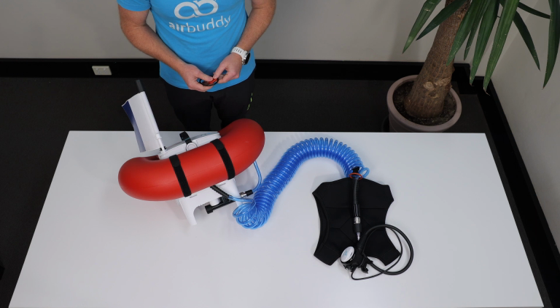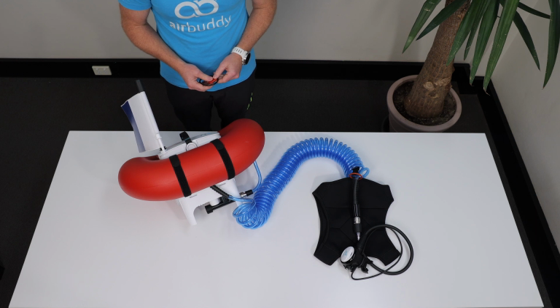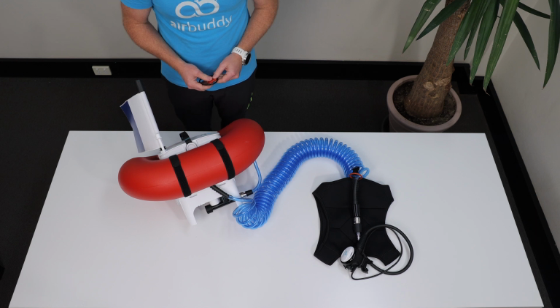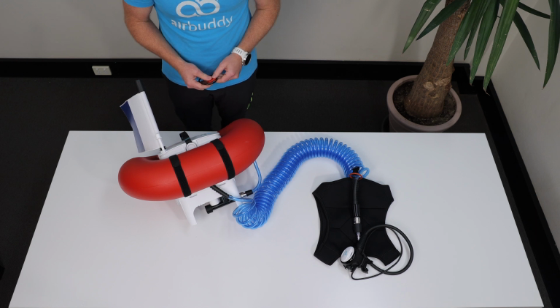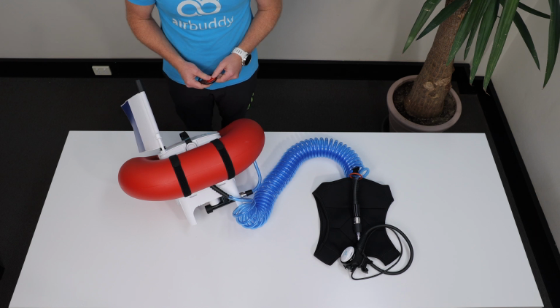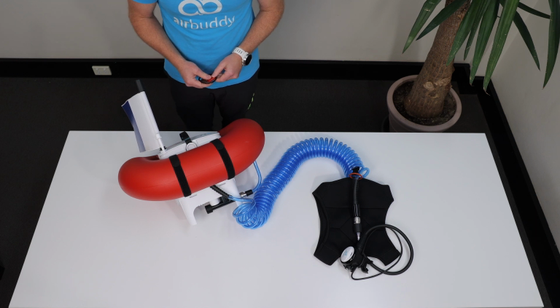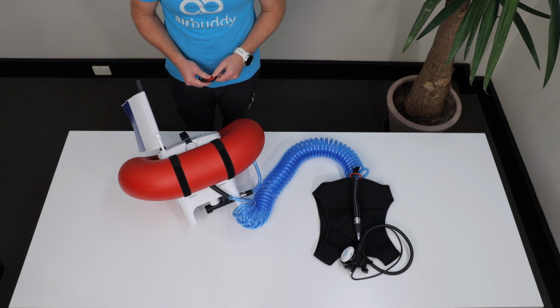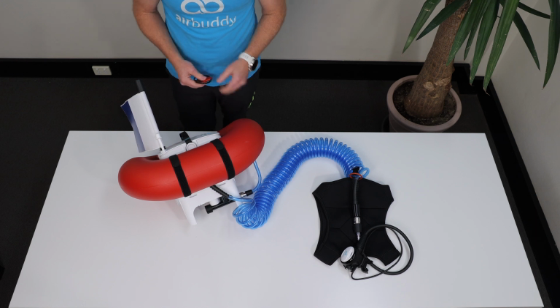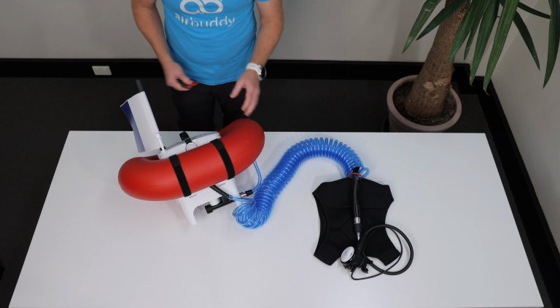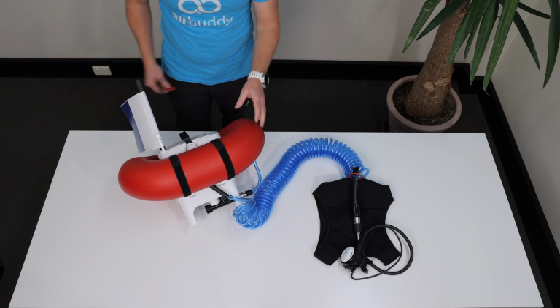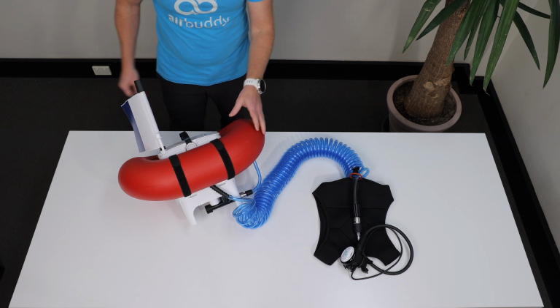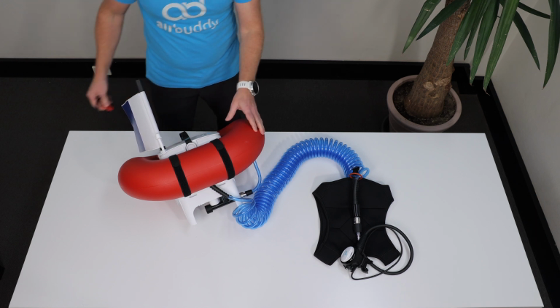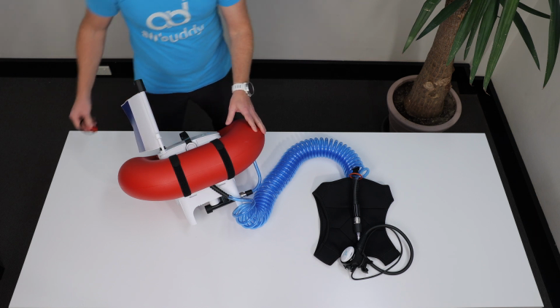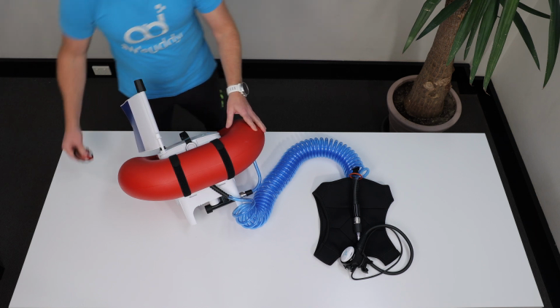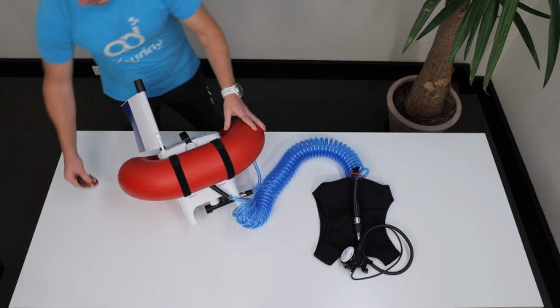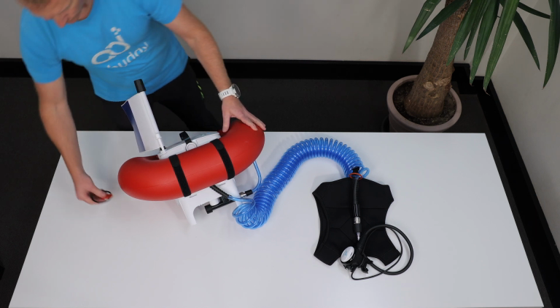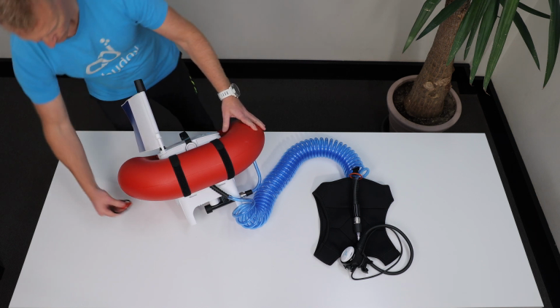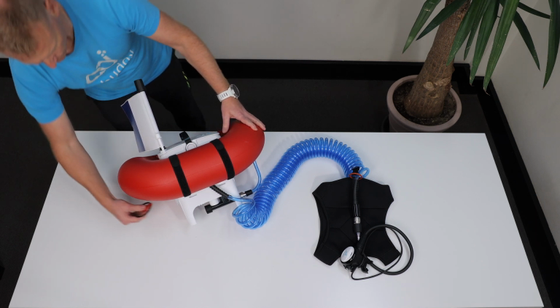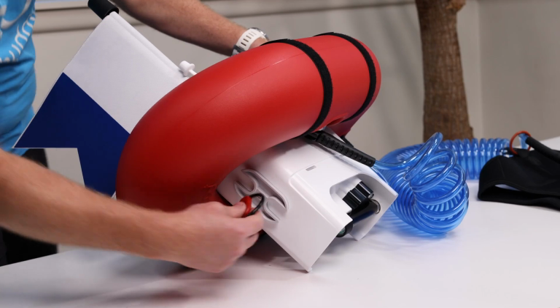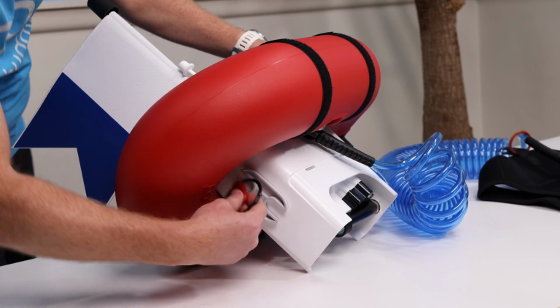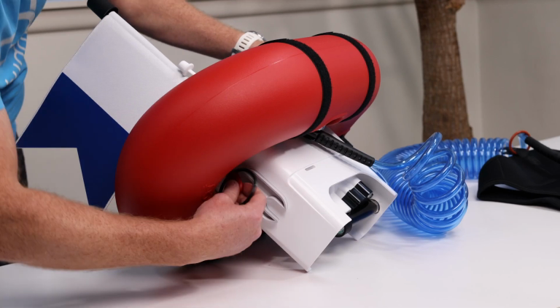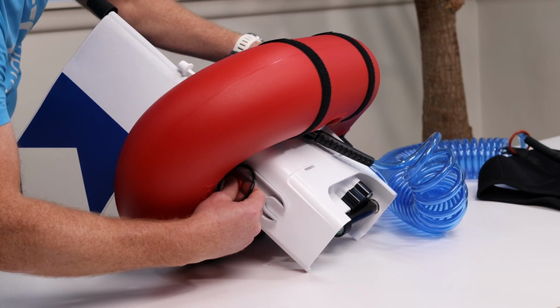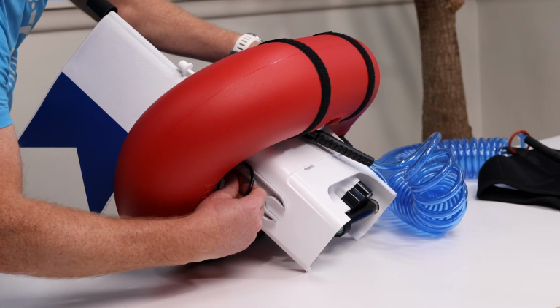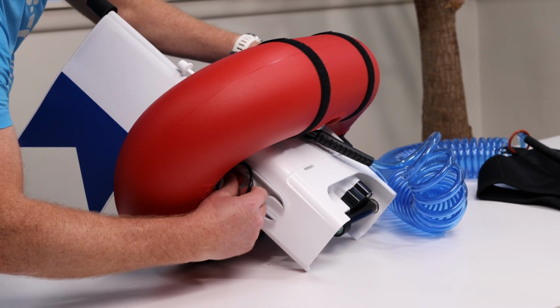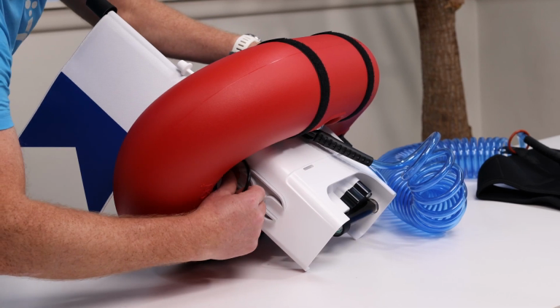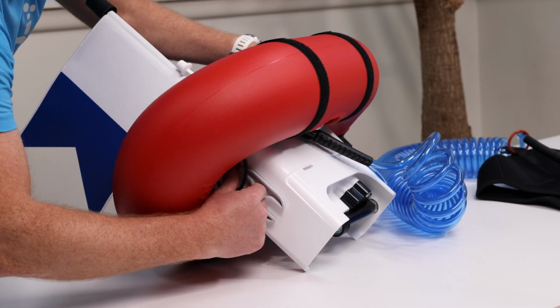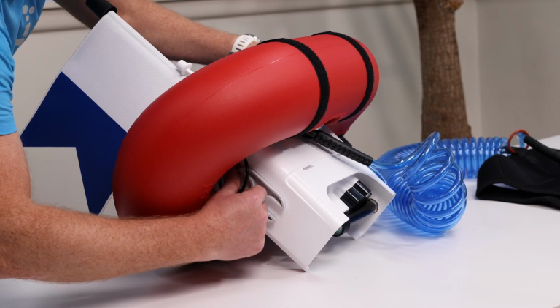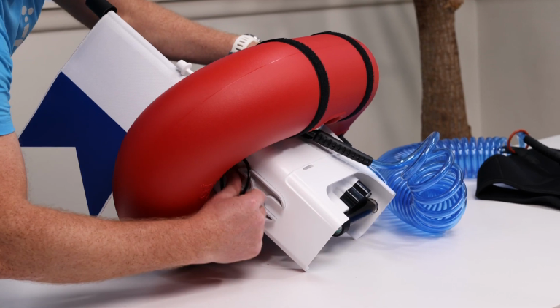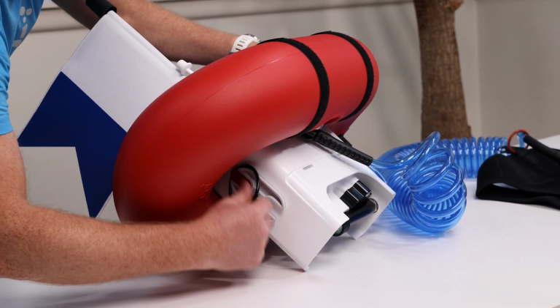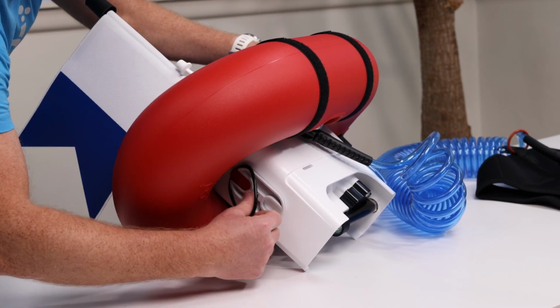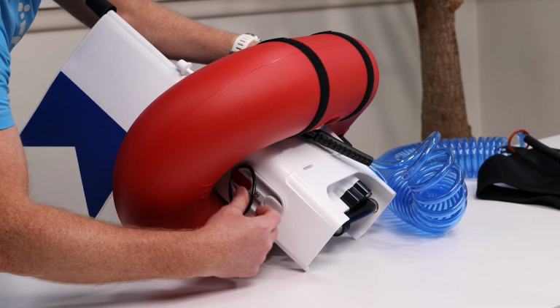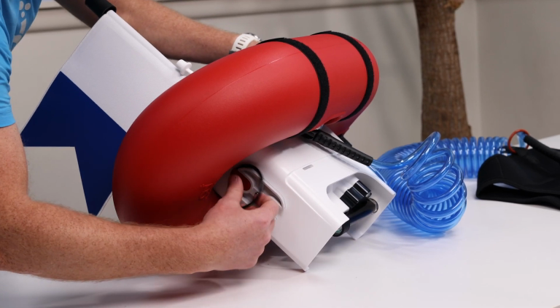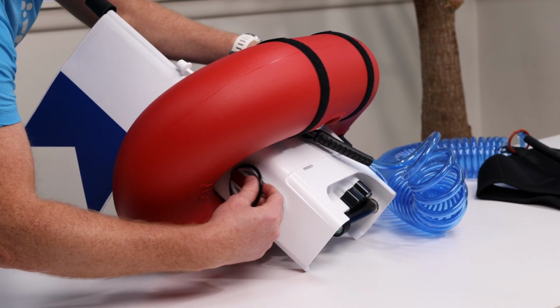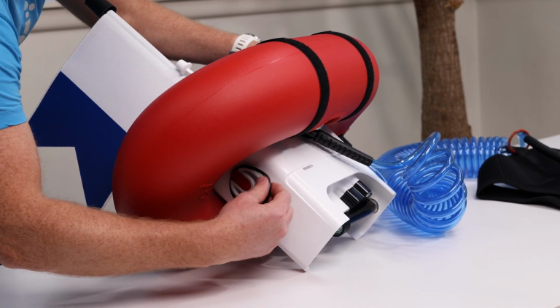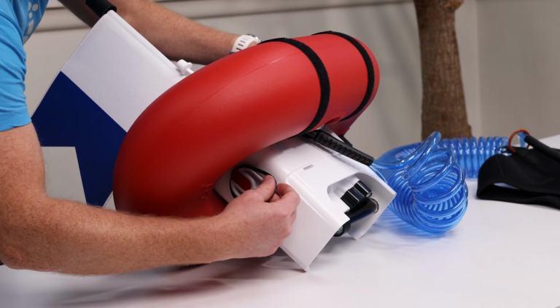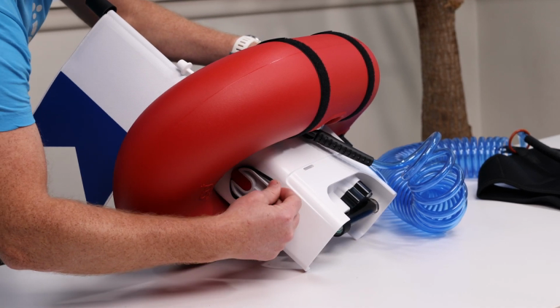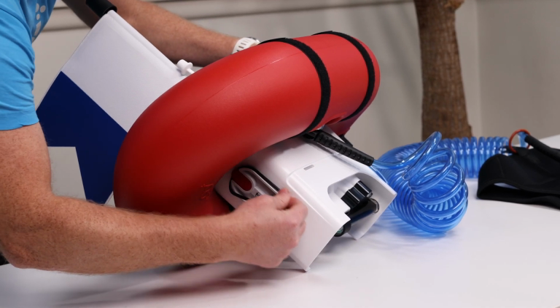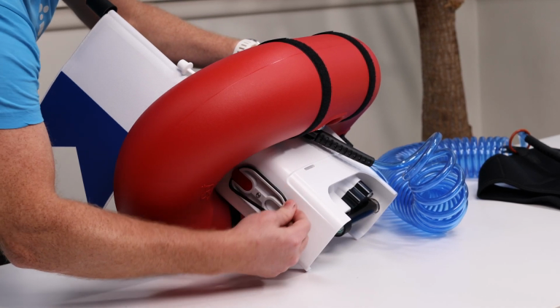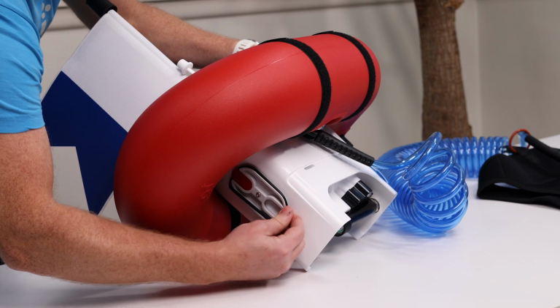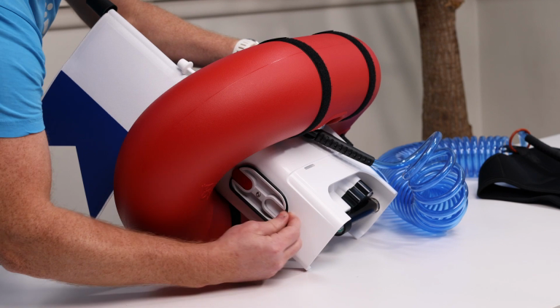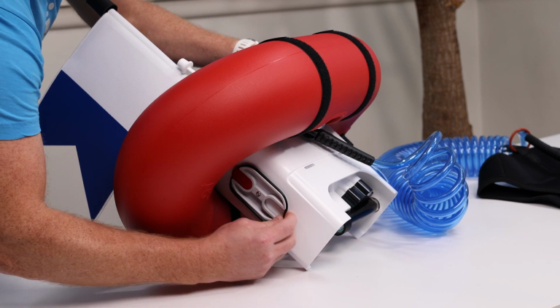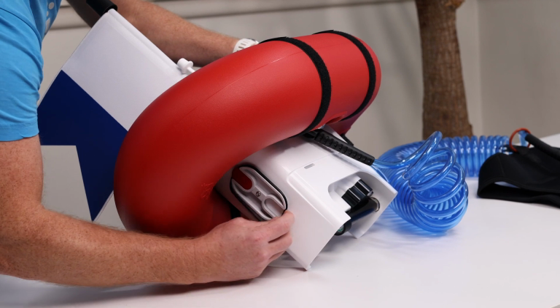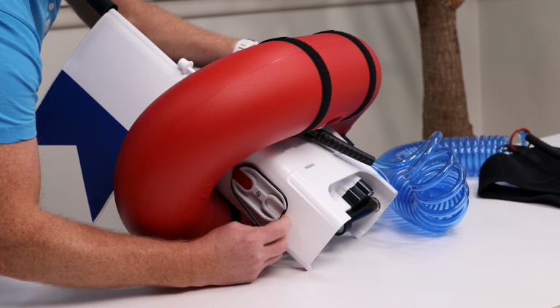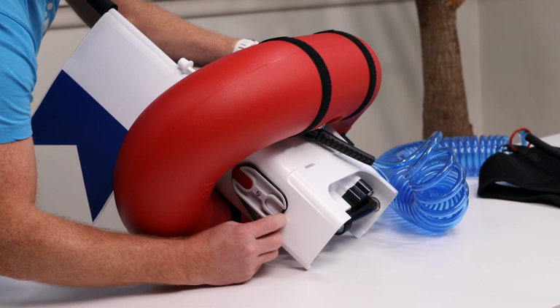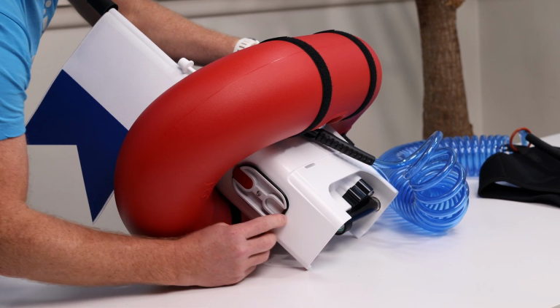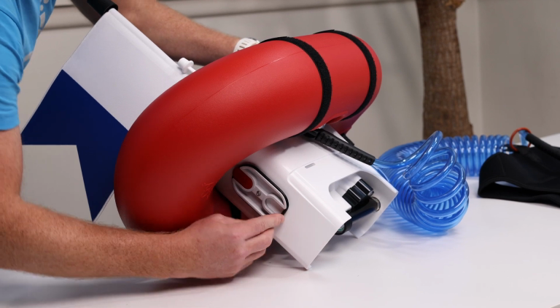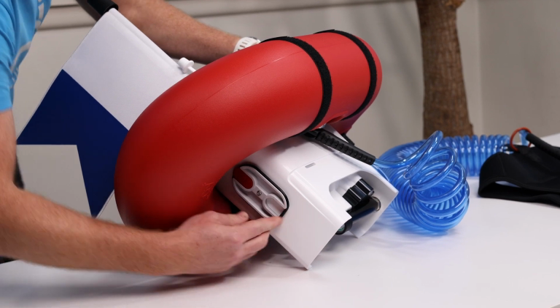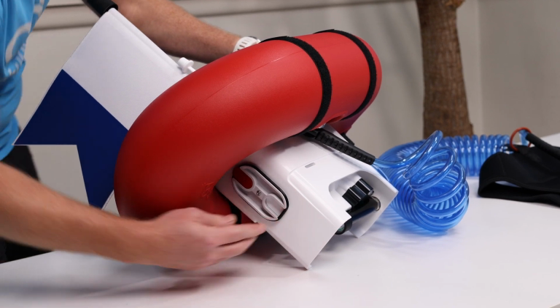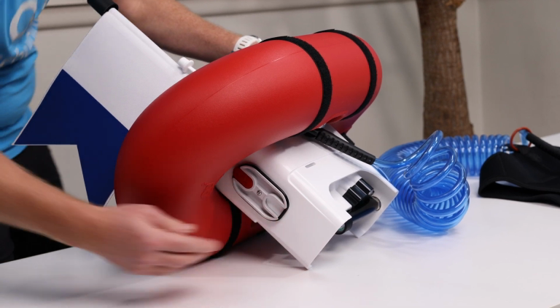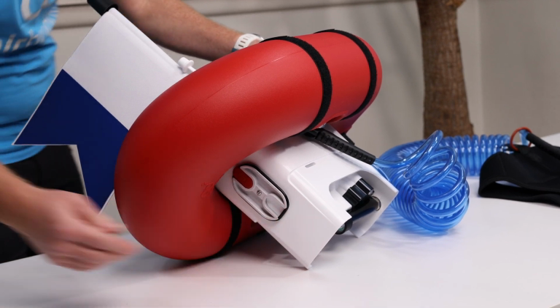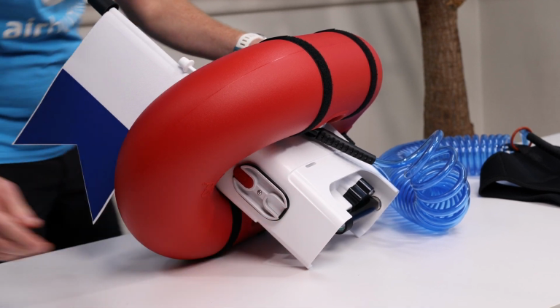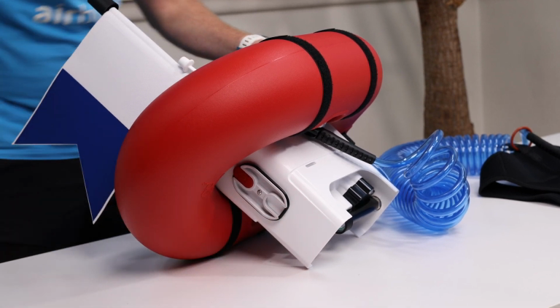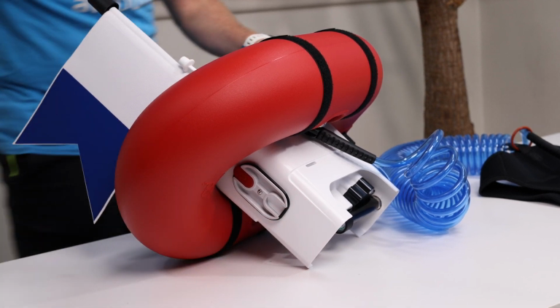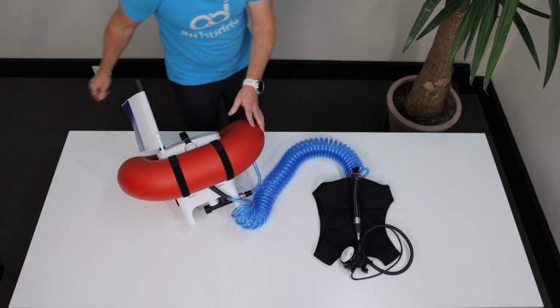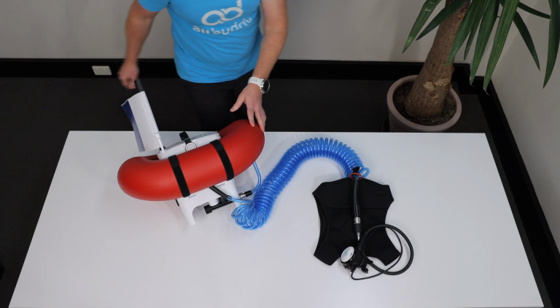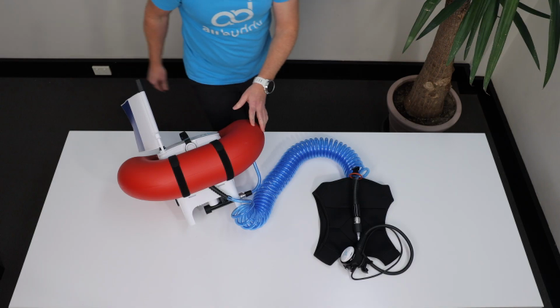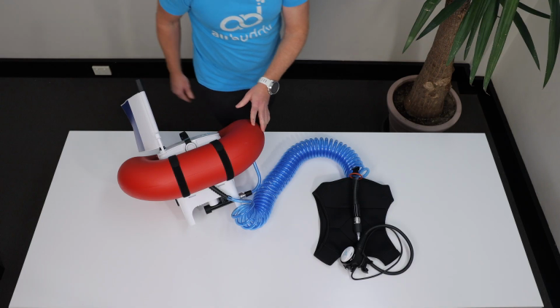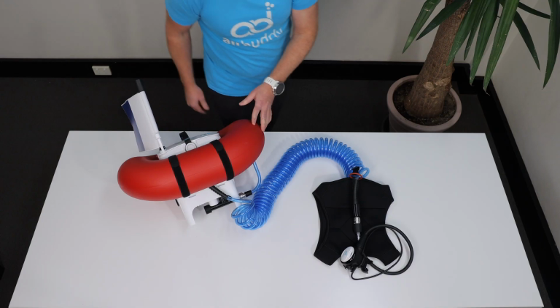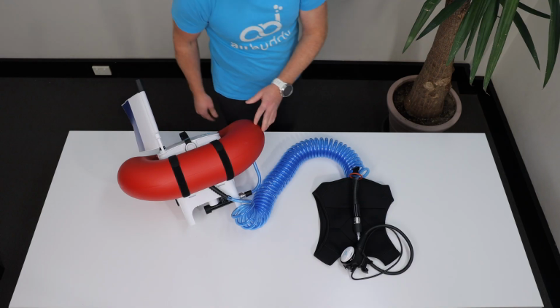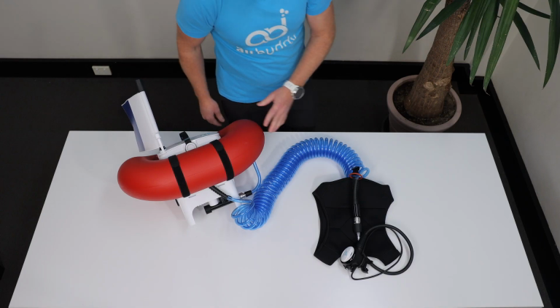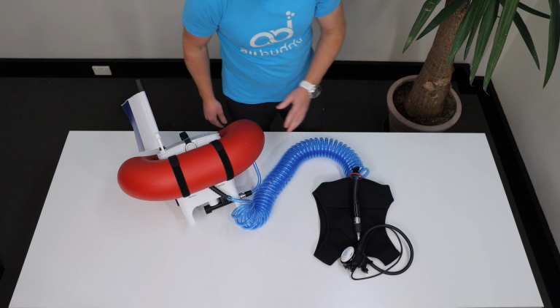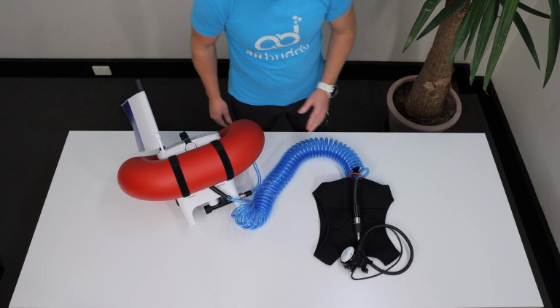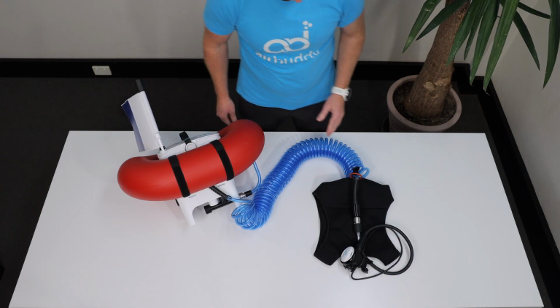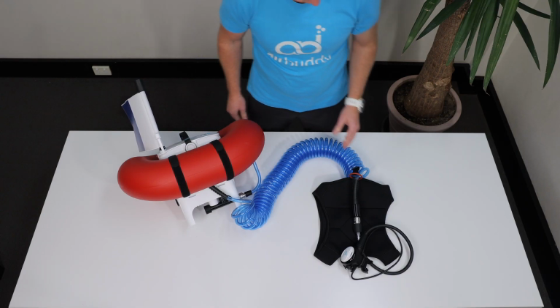A stands for an air flow check. Once you switch Air Buddy off, briefly press the purge button on the regulator to check the air is released.